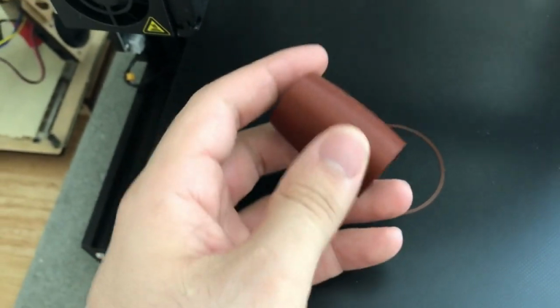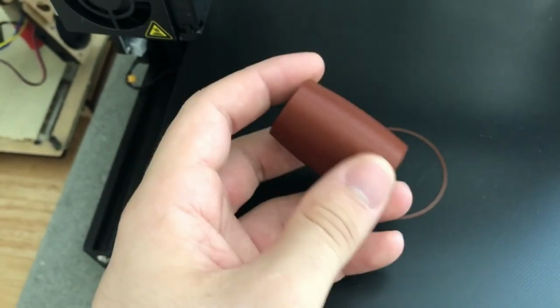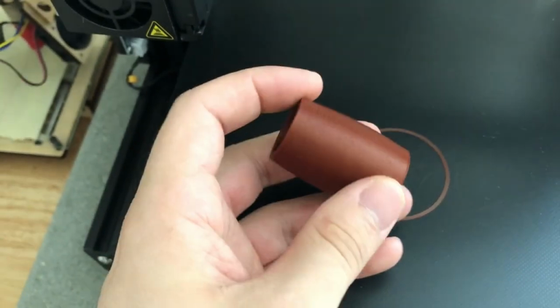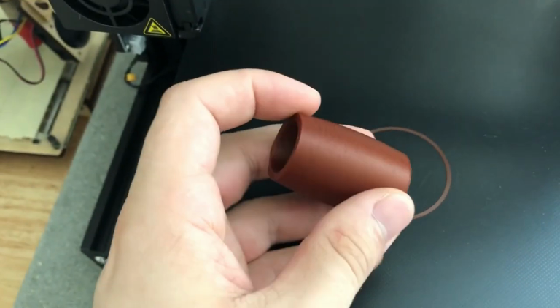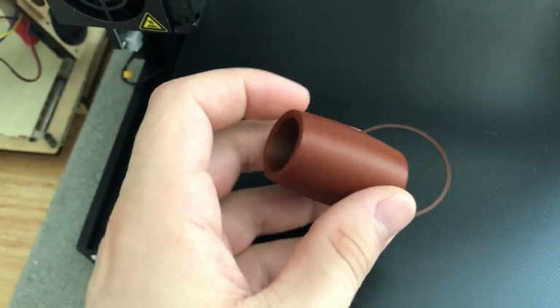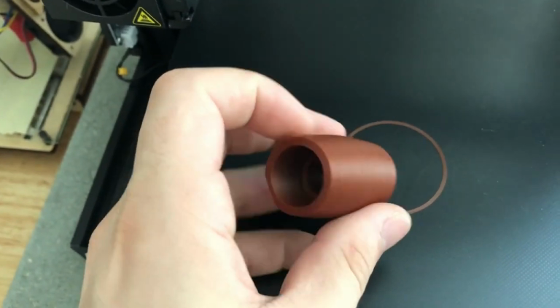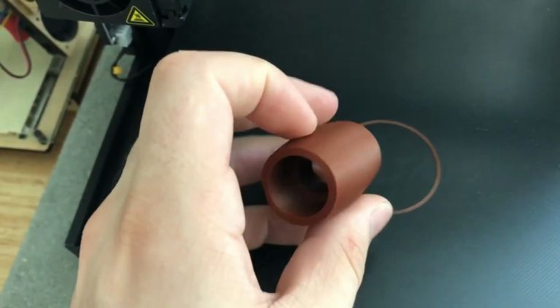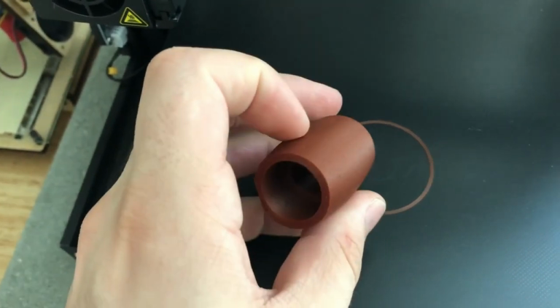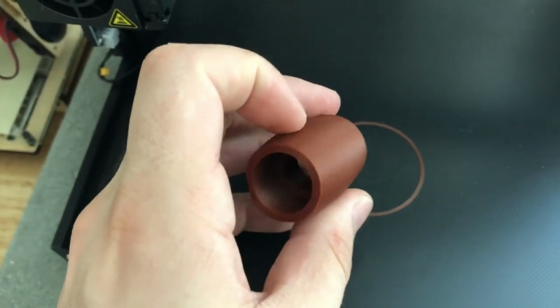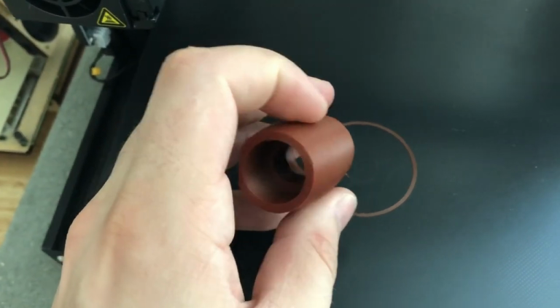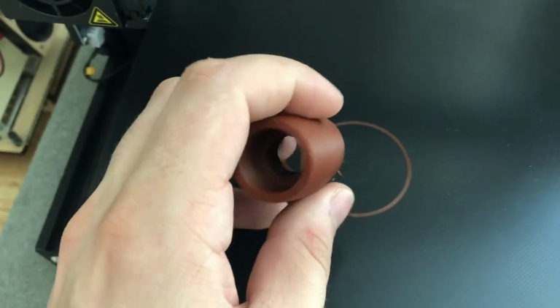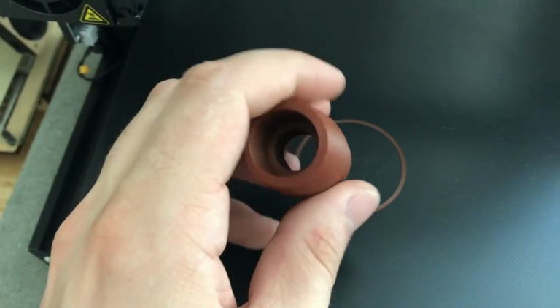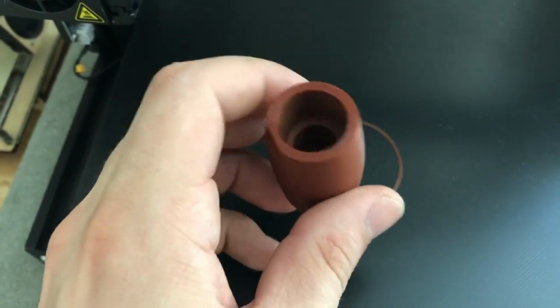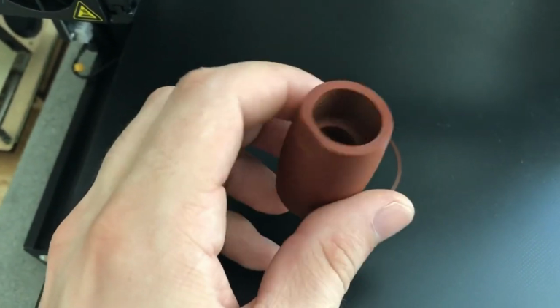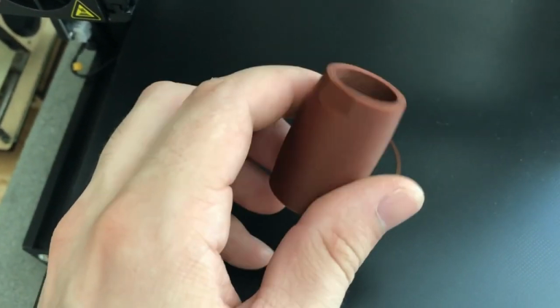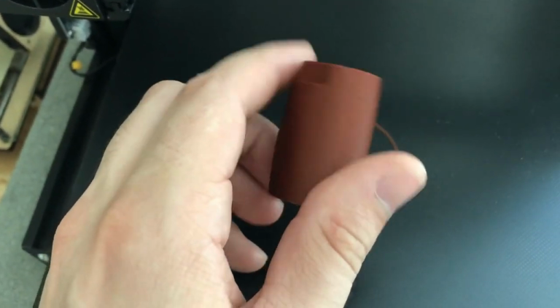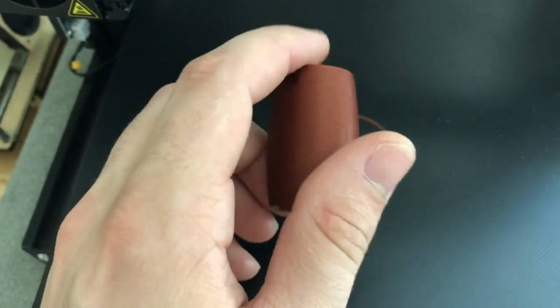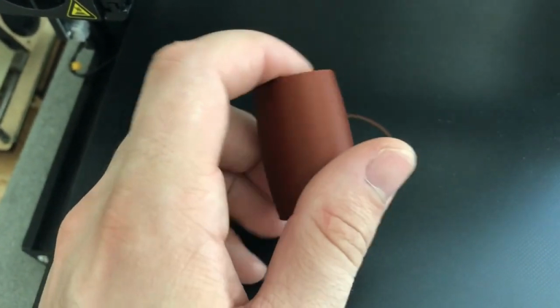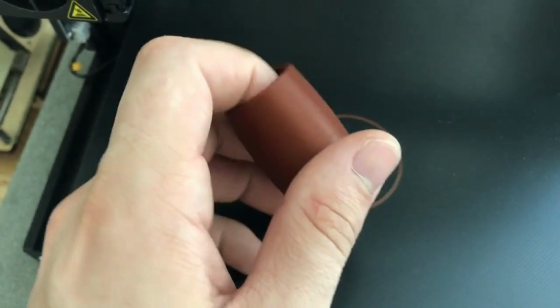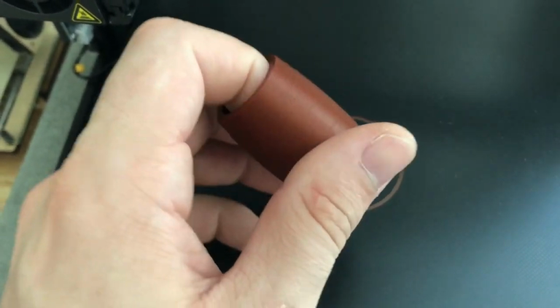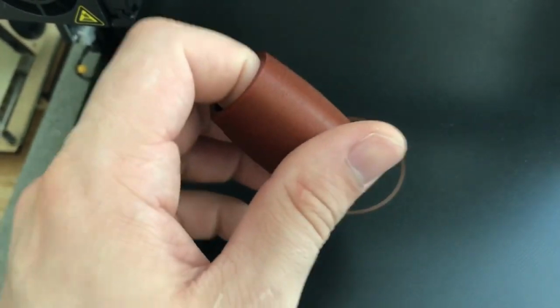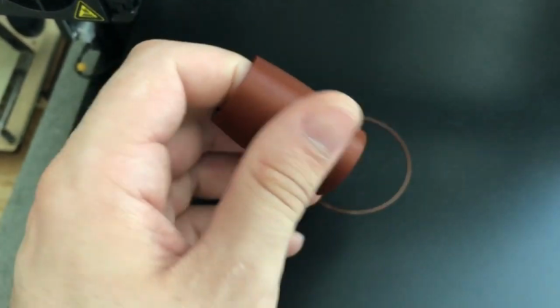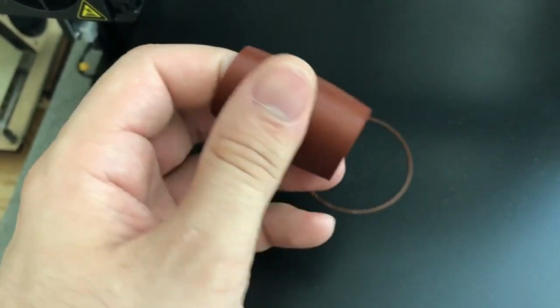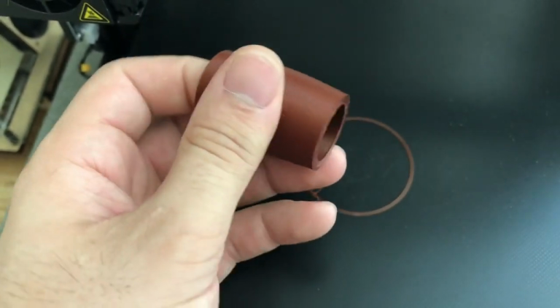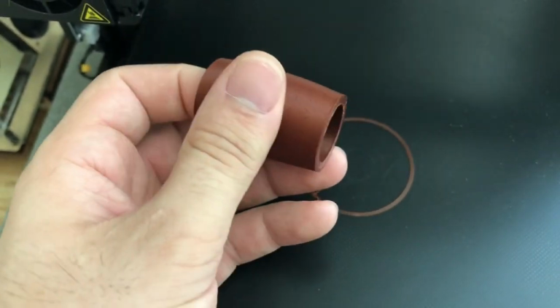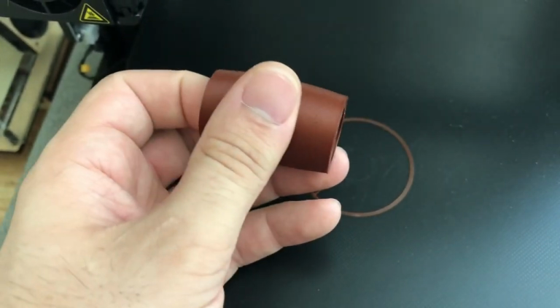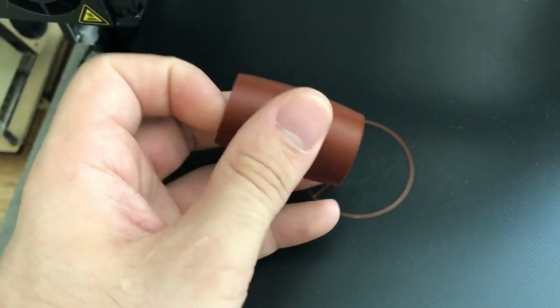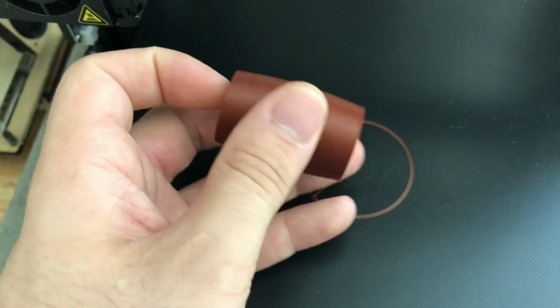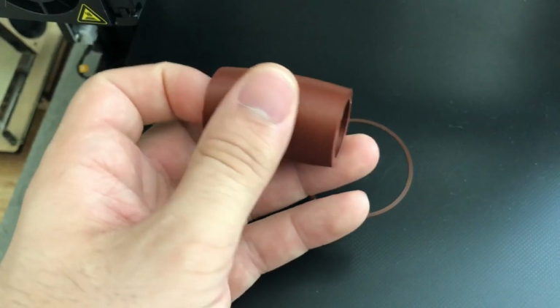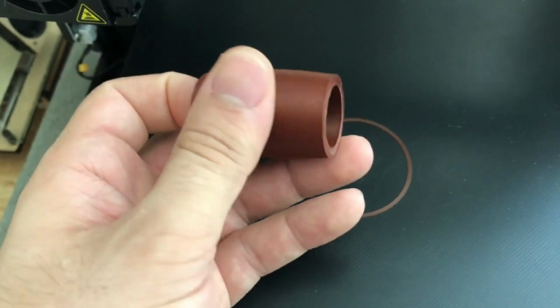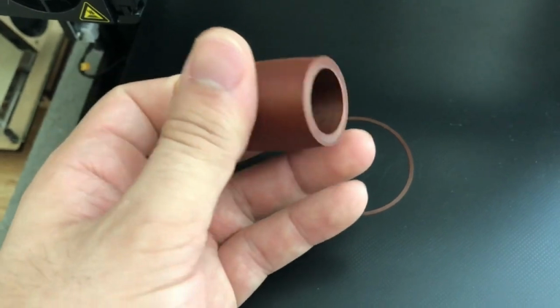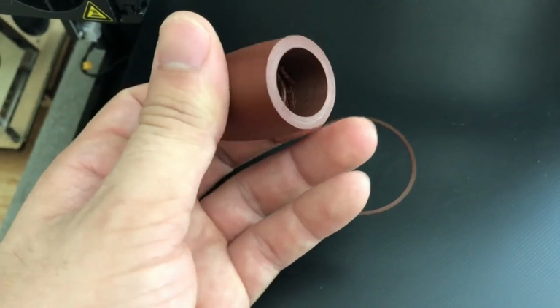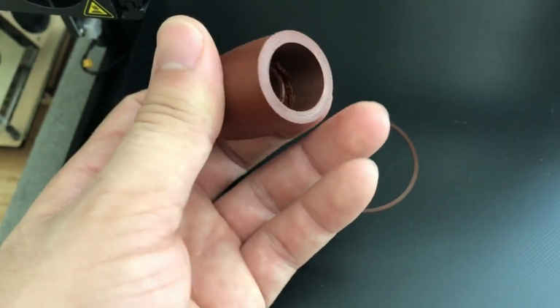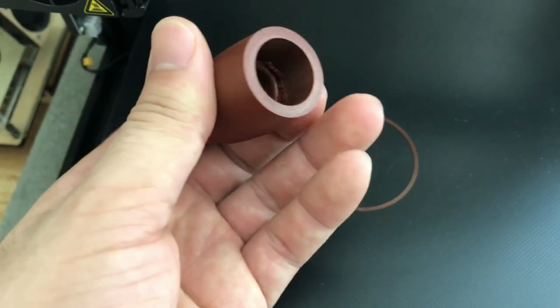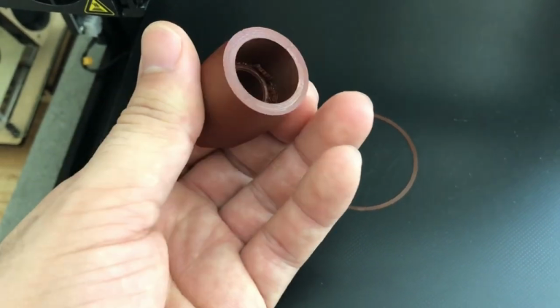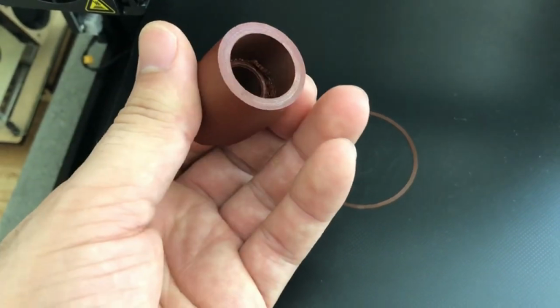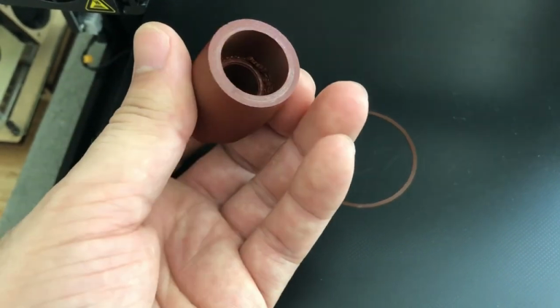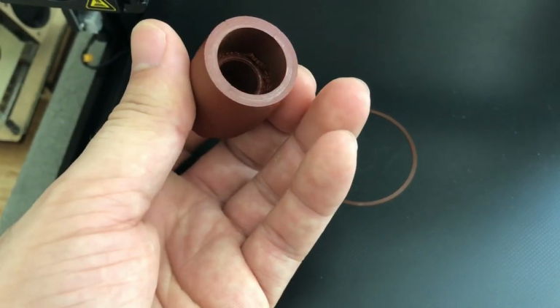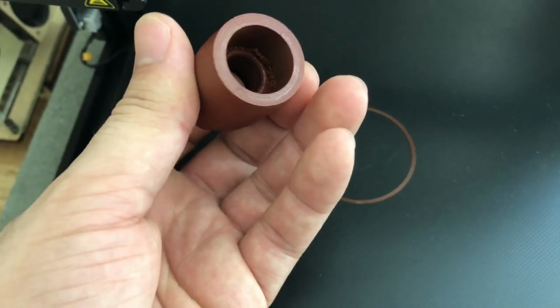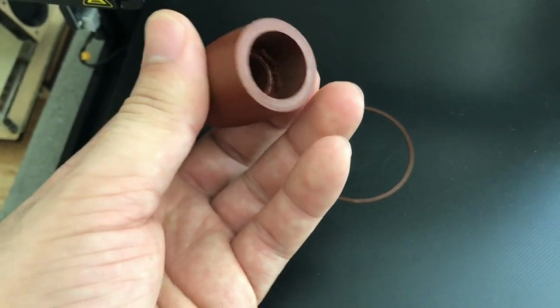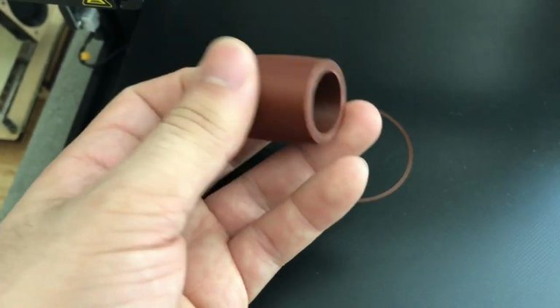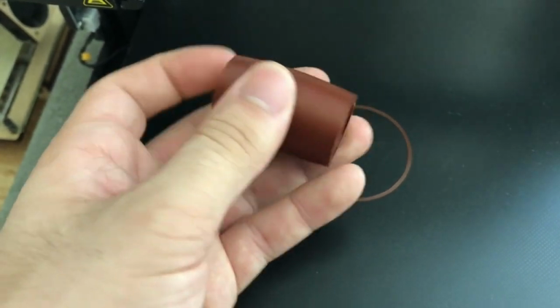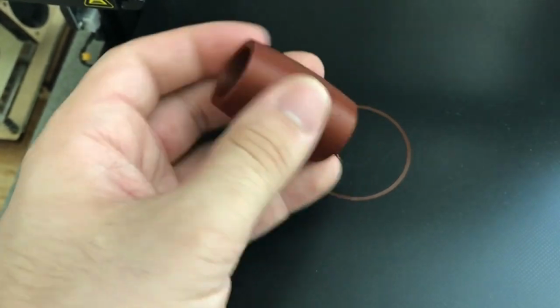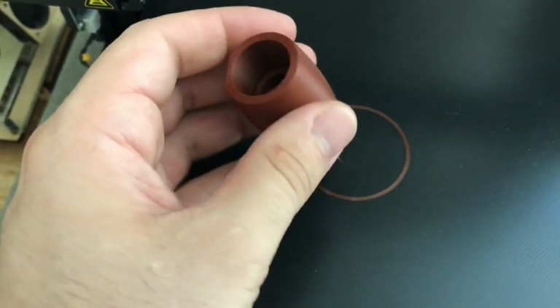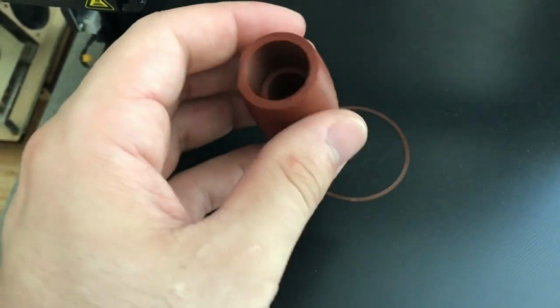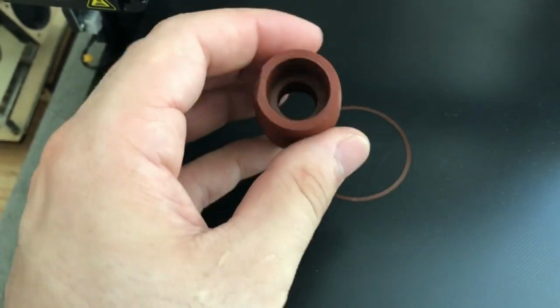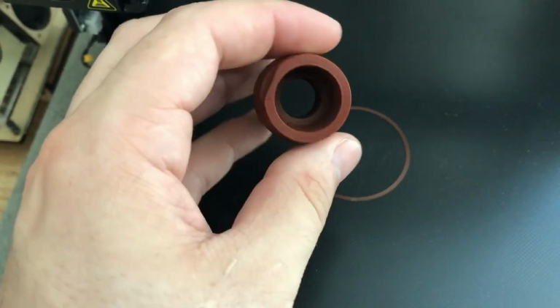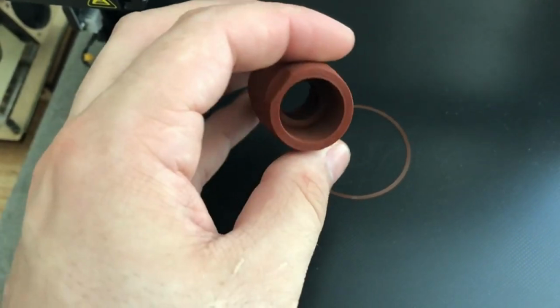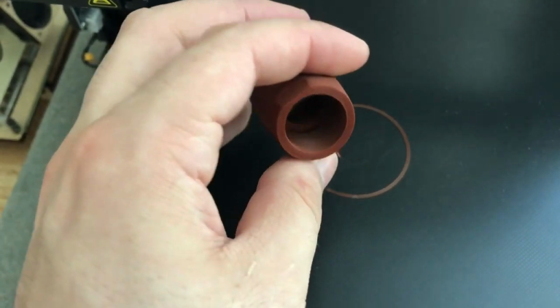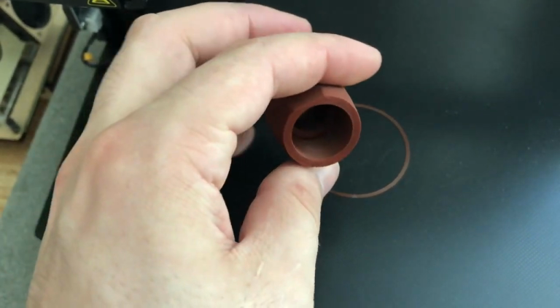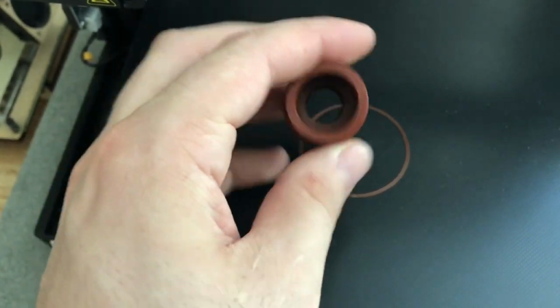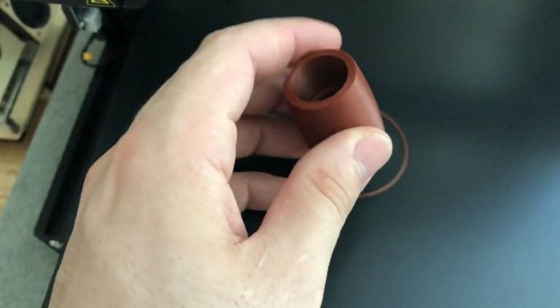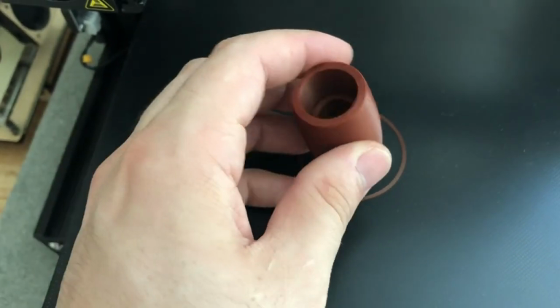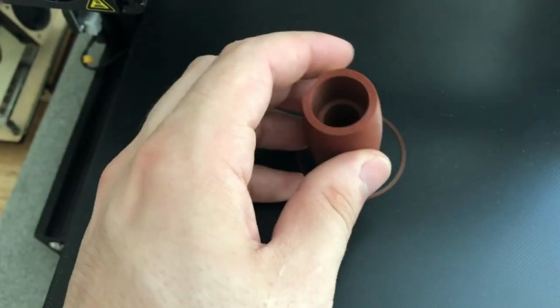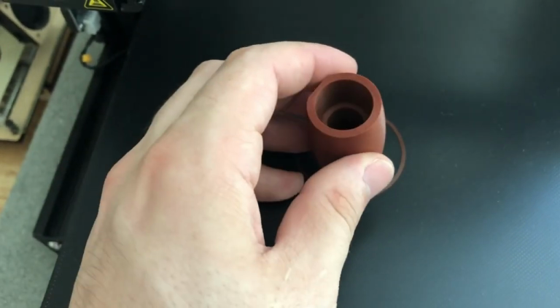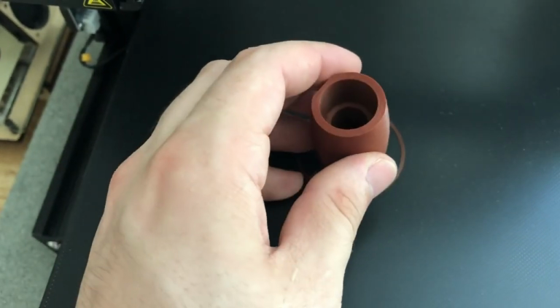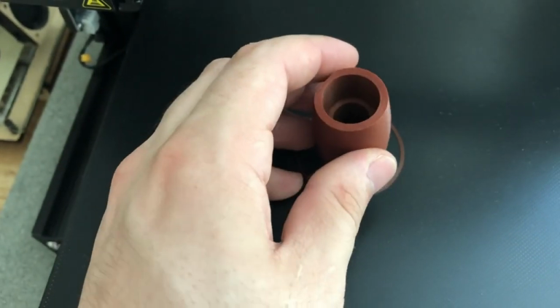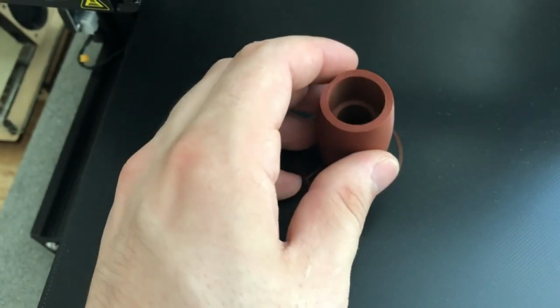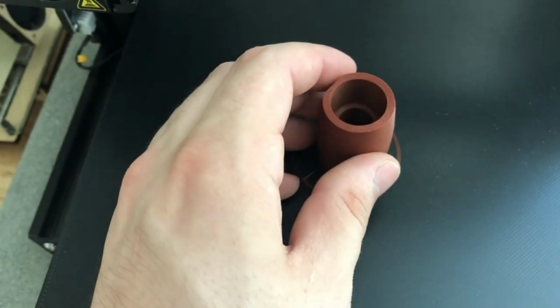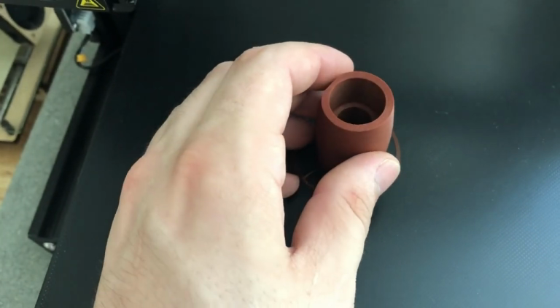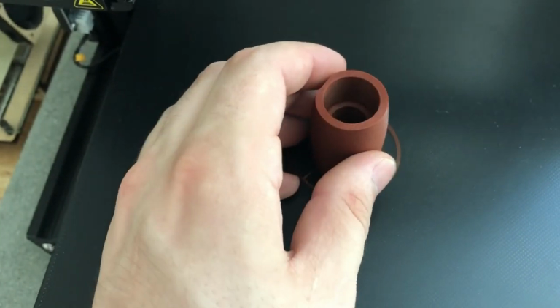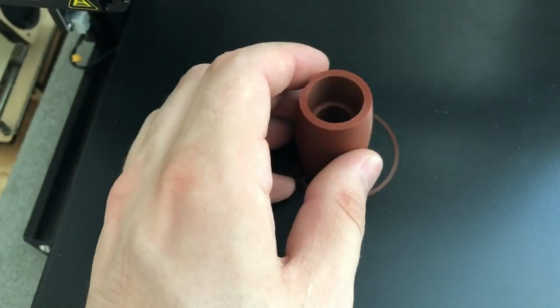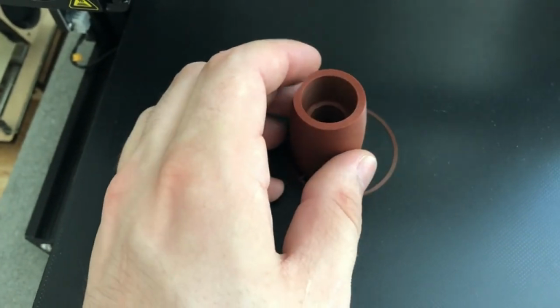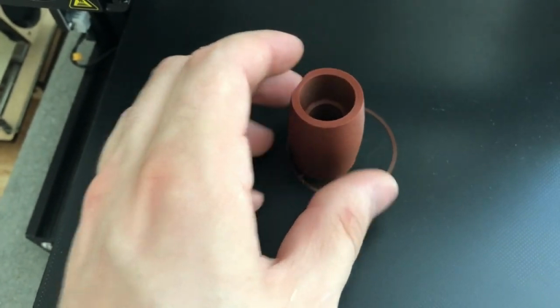This is very useful for creating really fast prototypes. In the case of this small barrel, you can do it in a matter of hours.